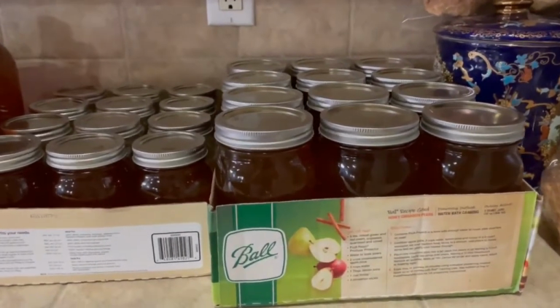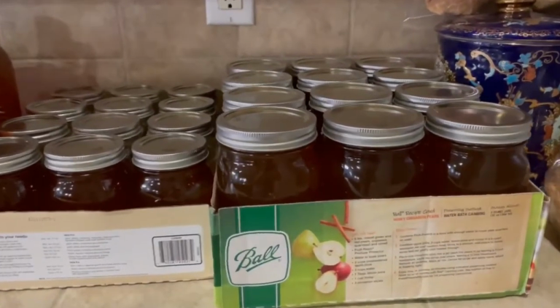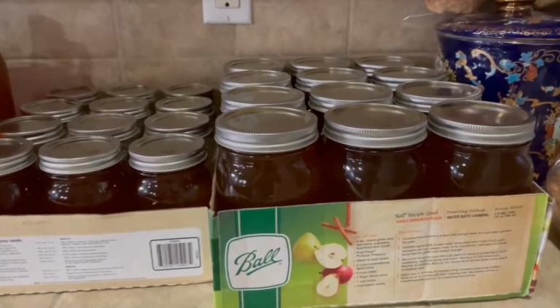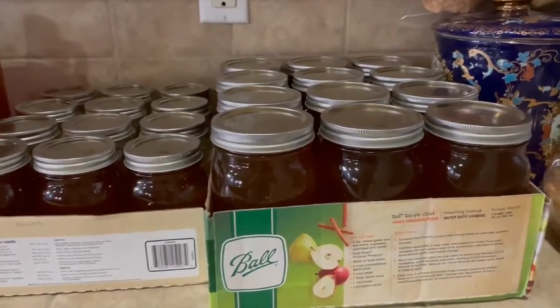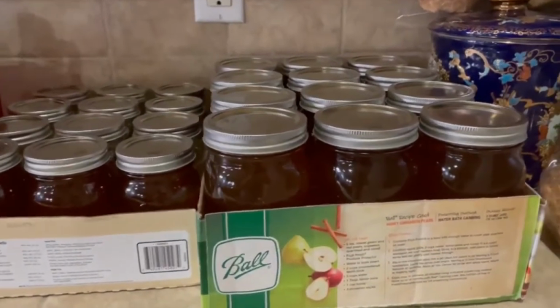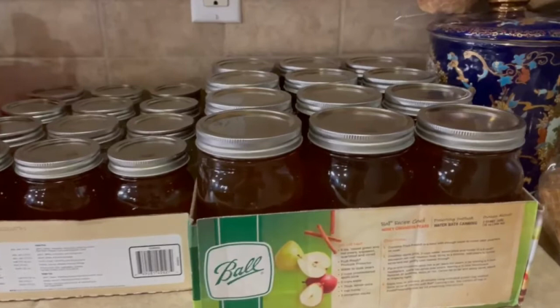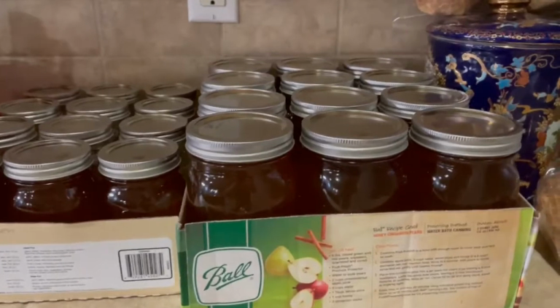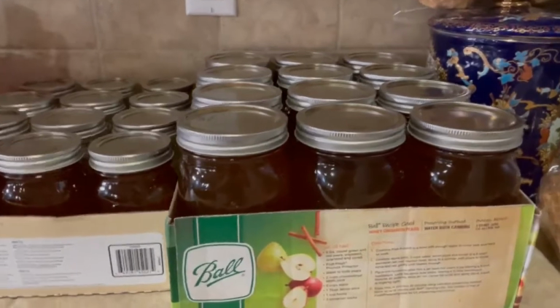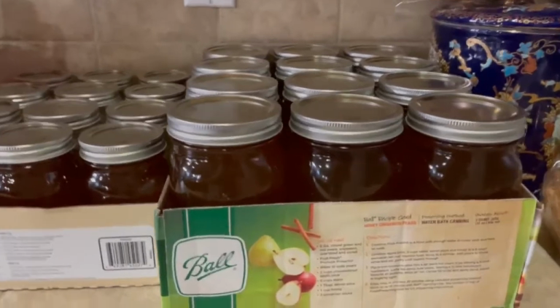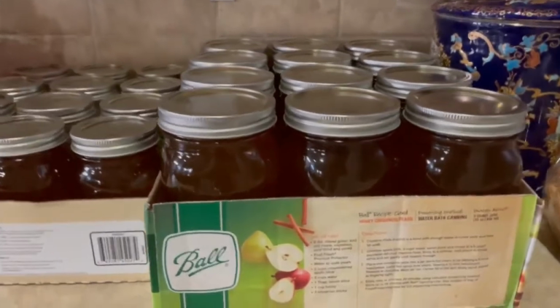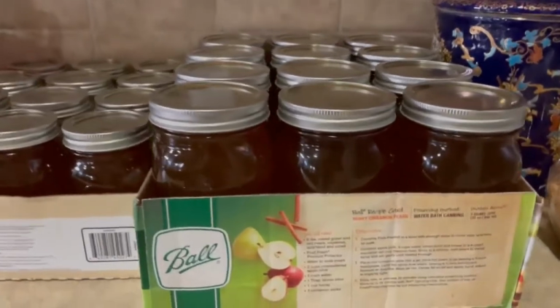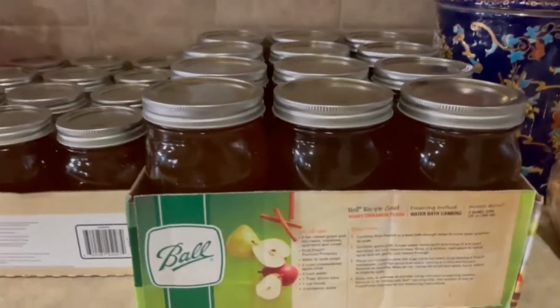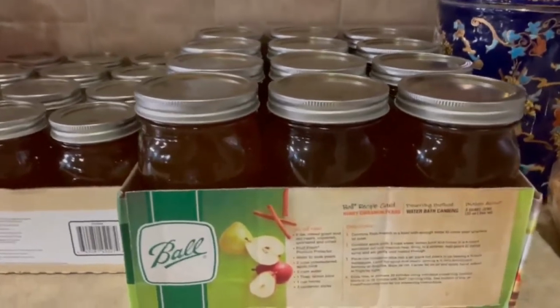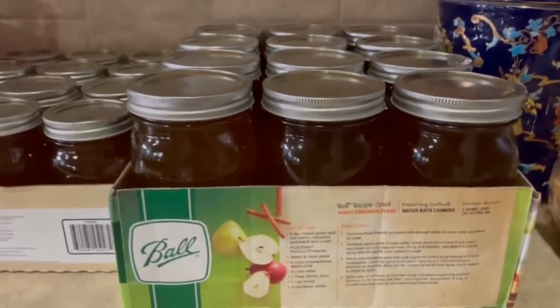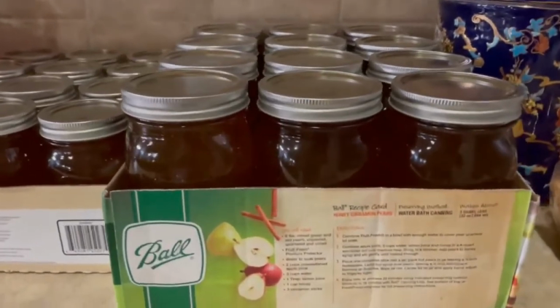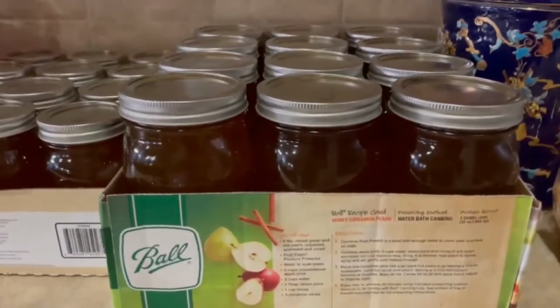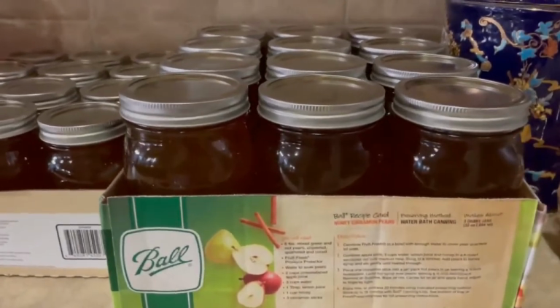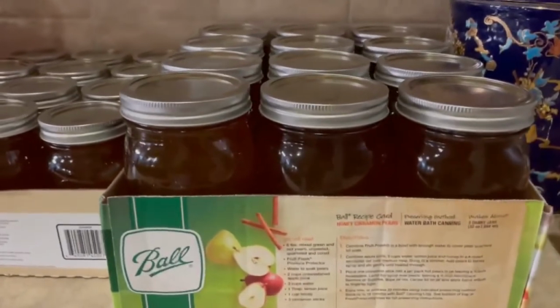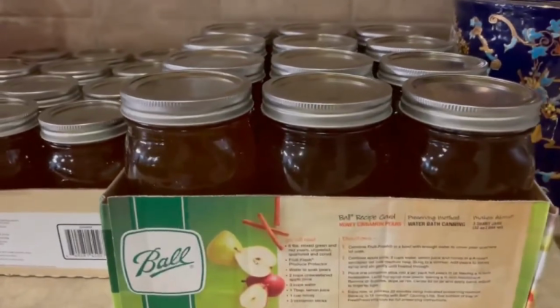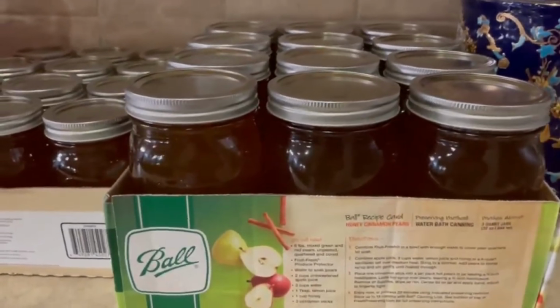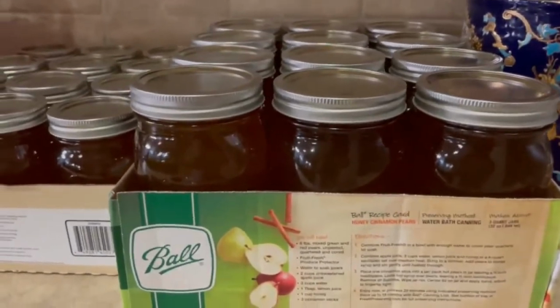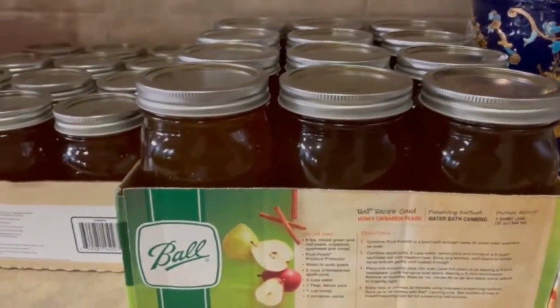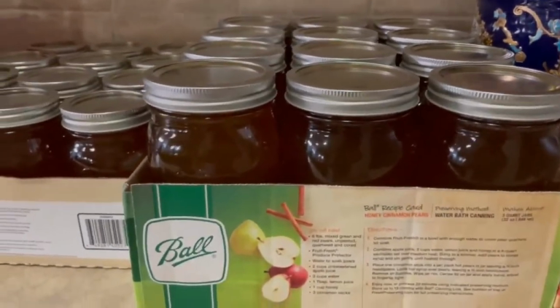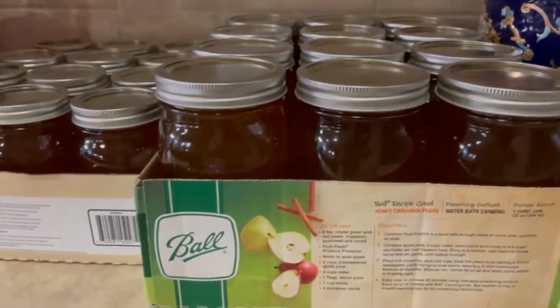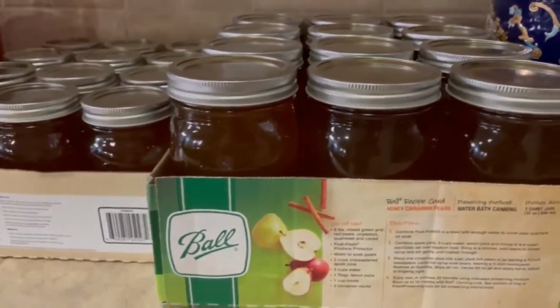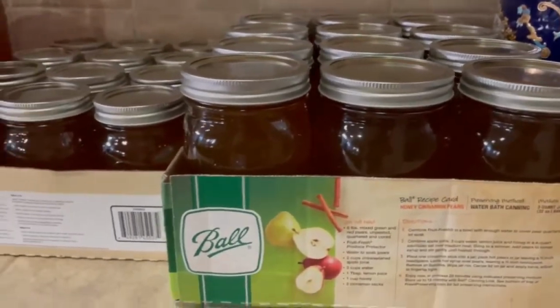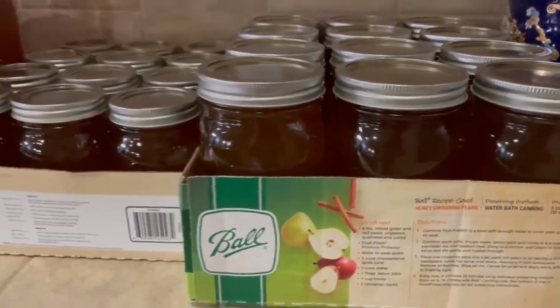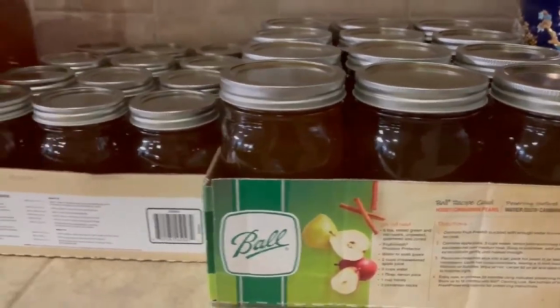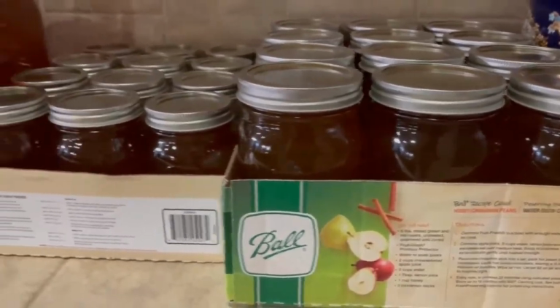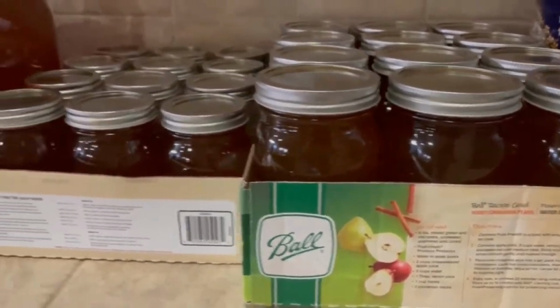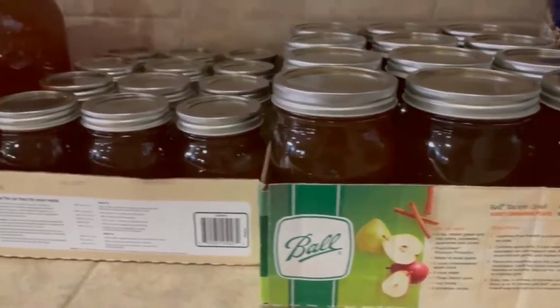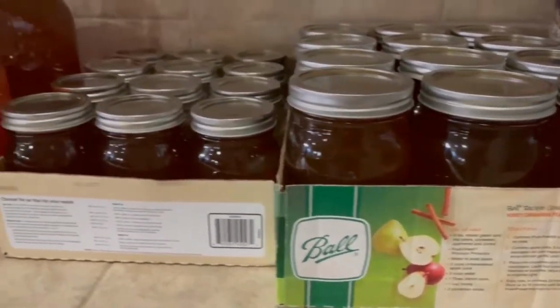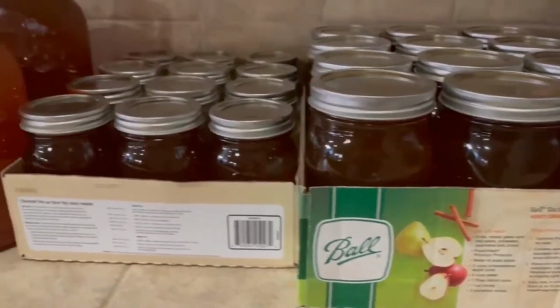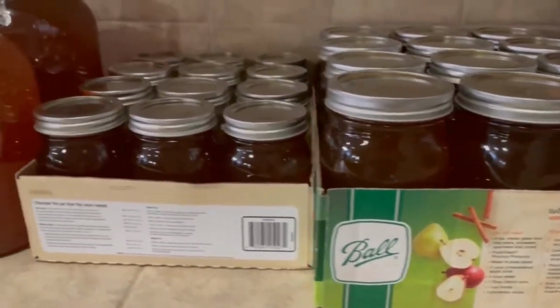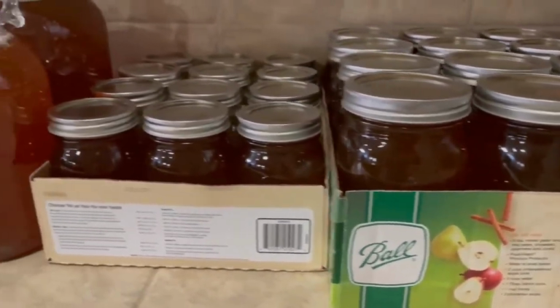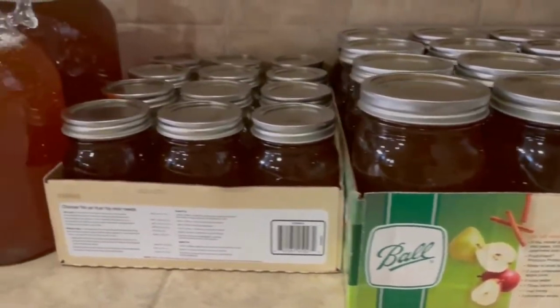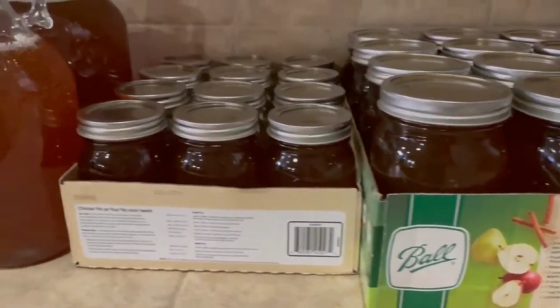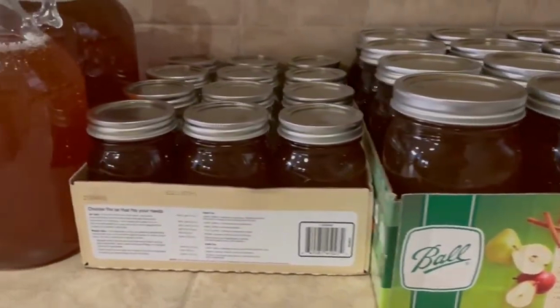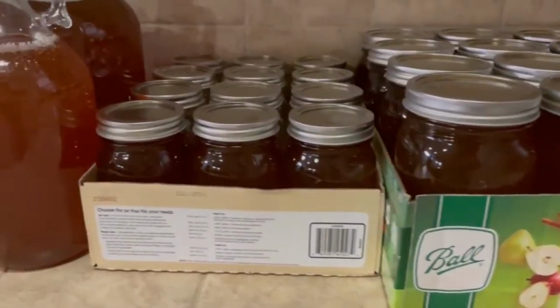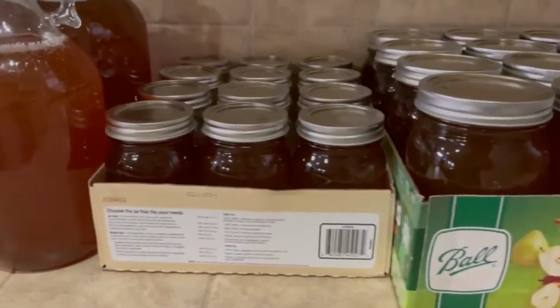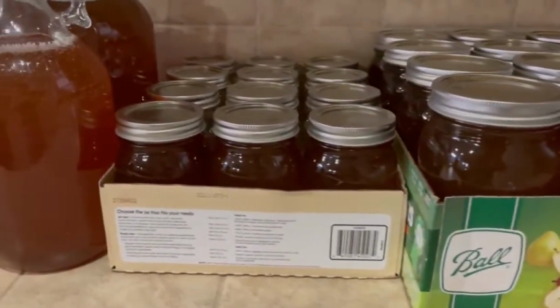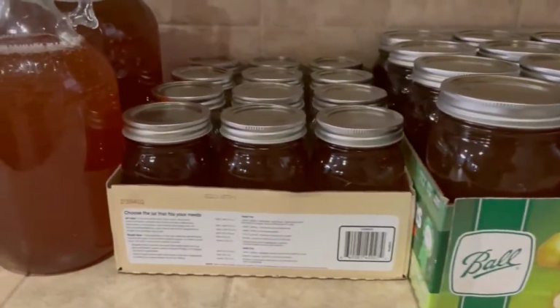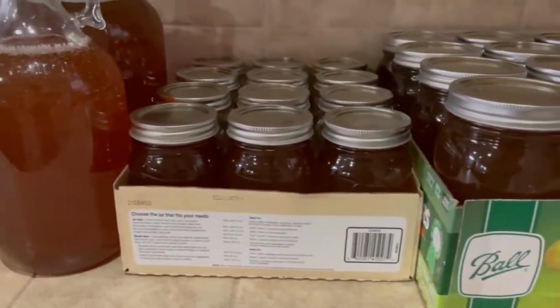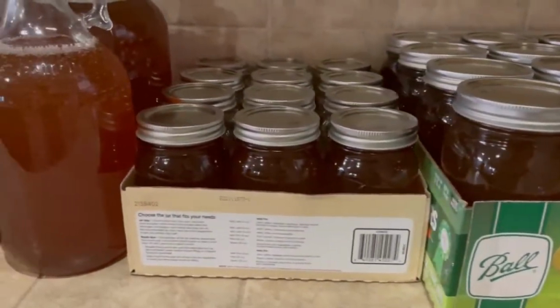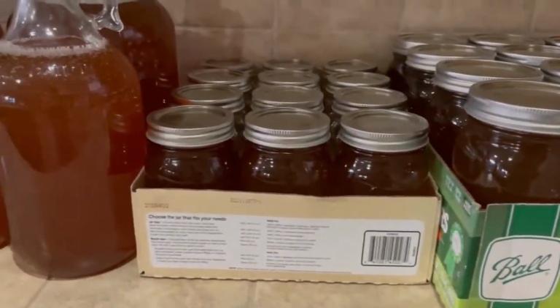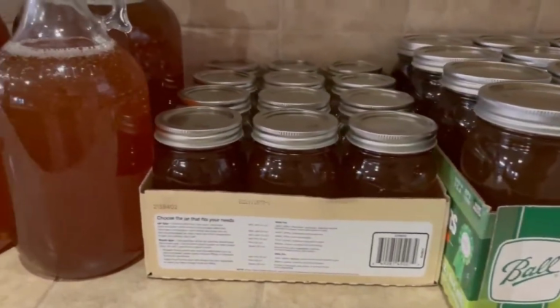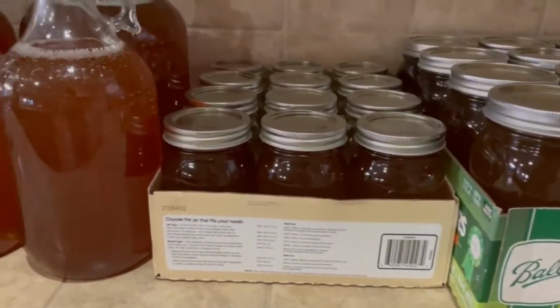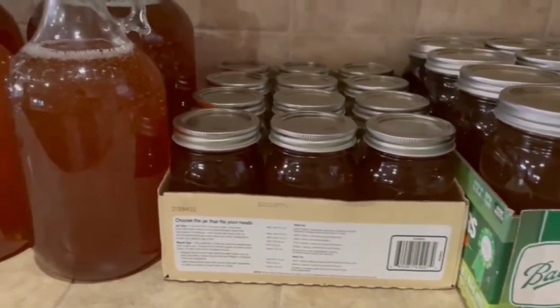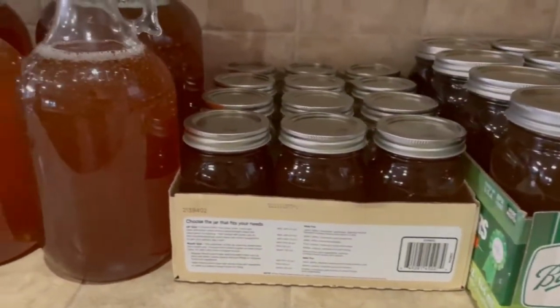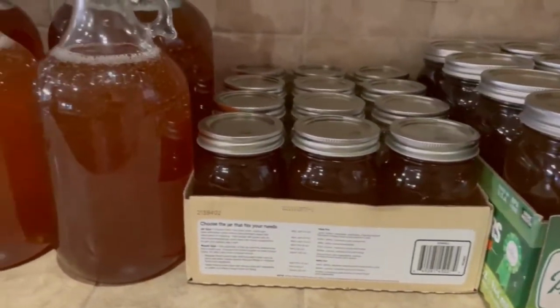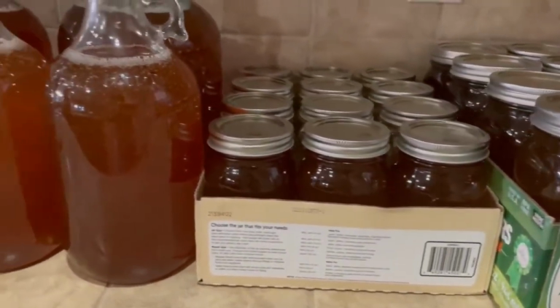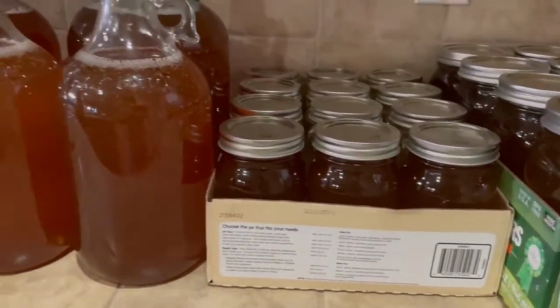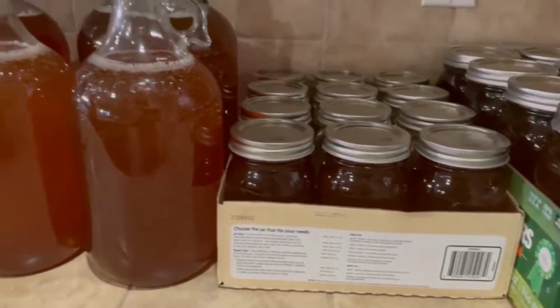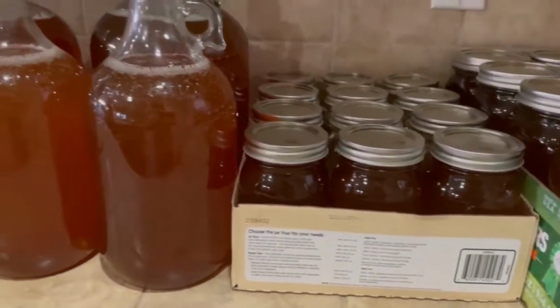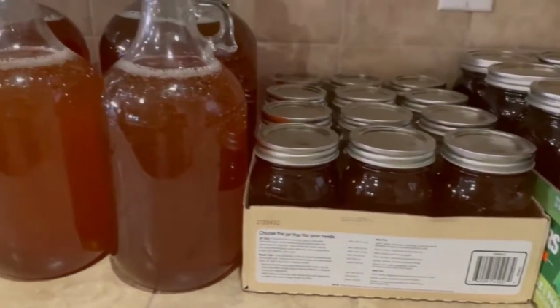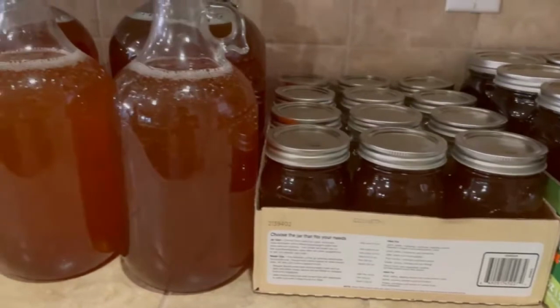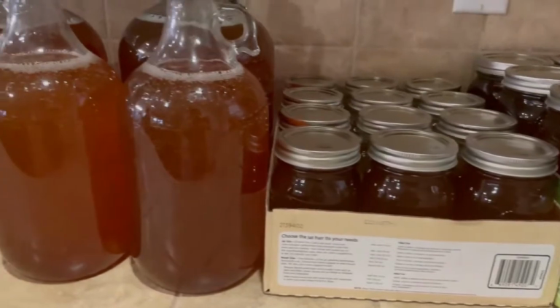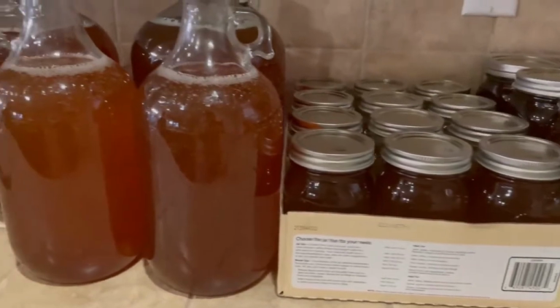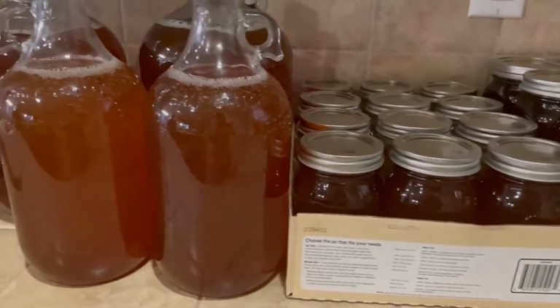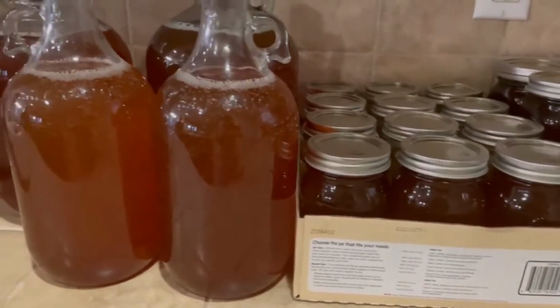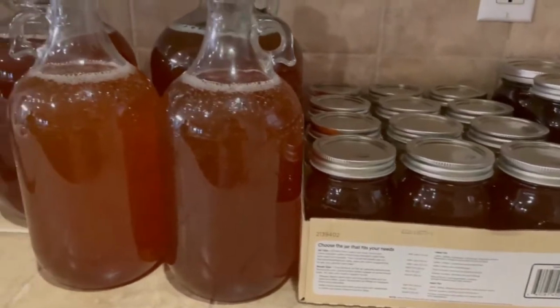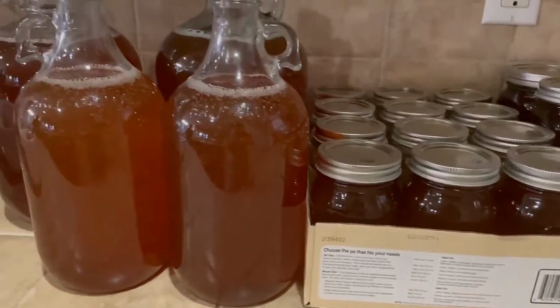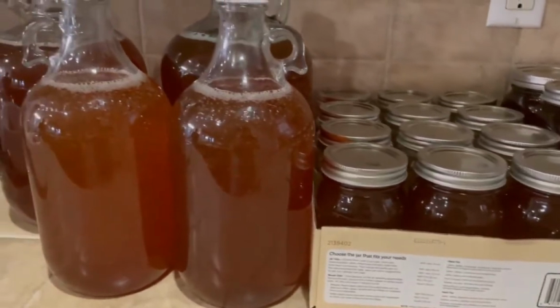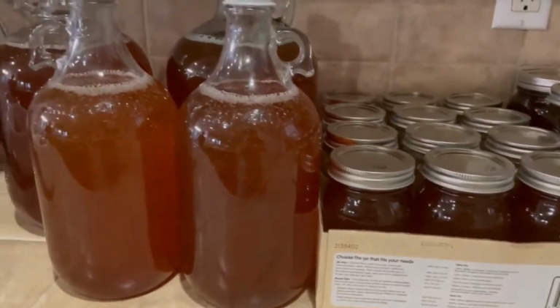After a while, we have all these jars. All of them equal a total of seven and a half gallons of honey.